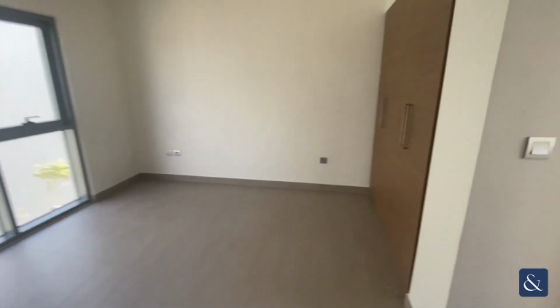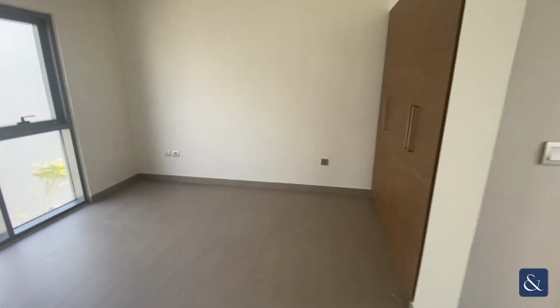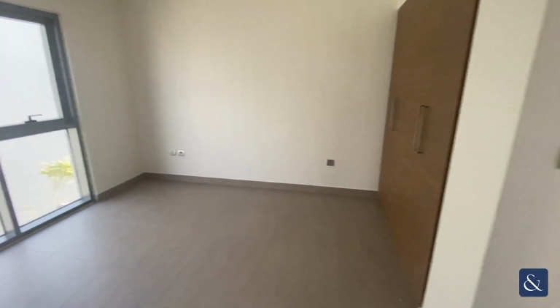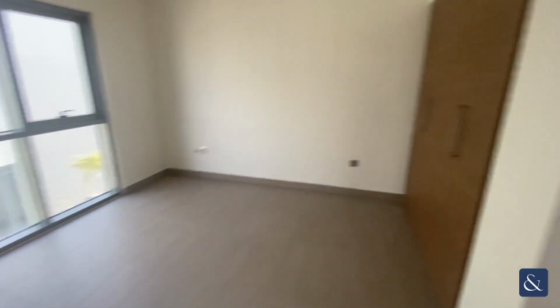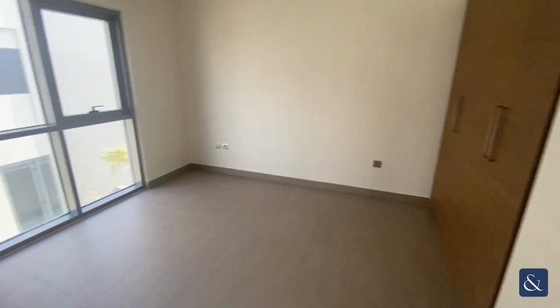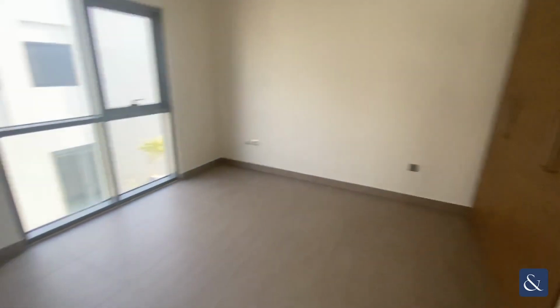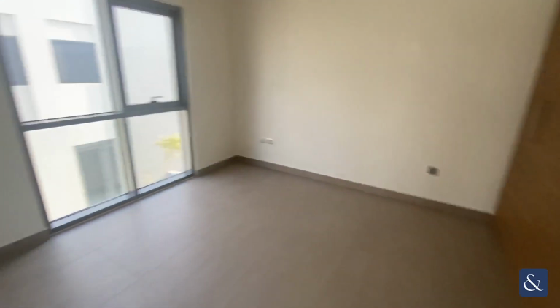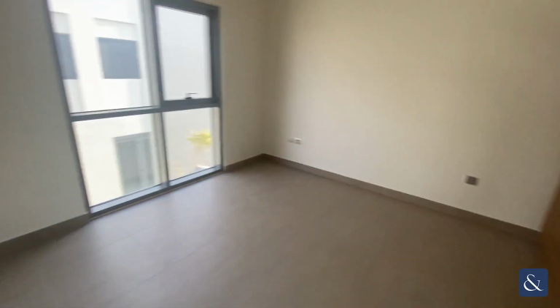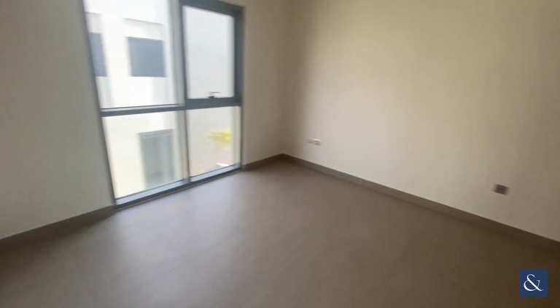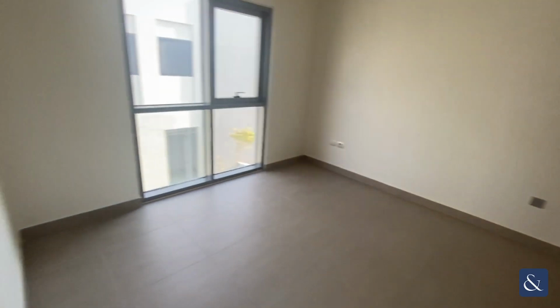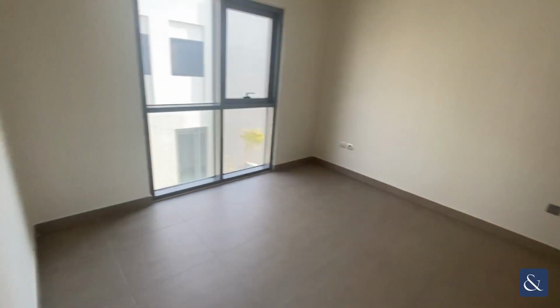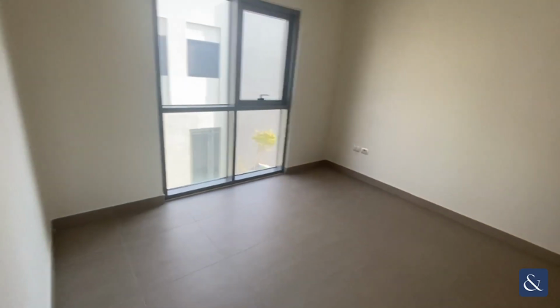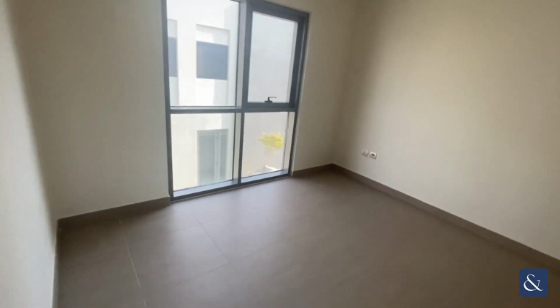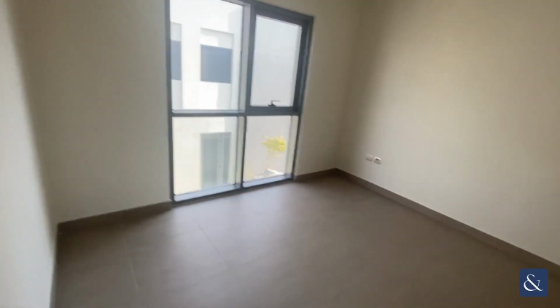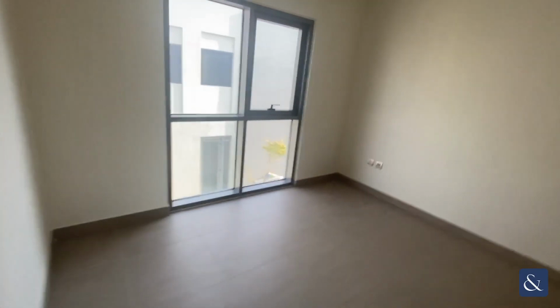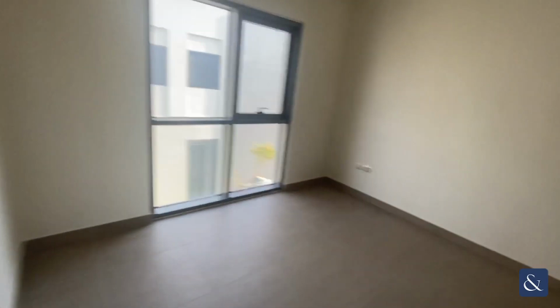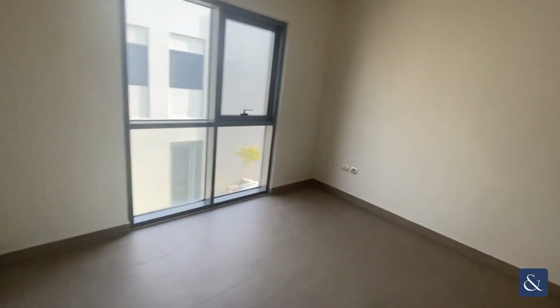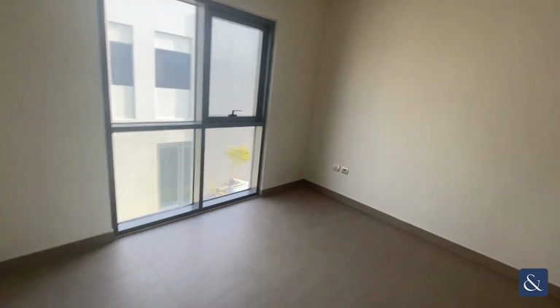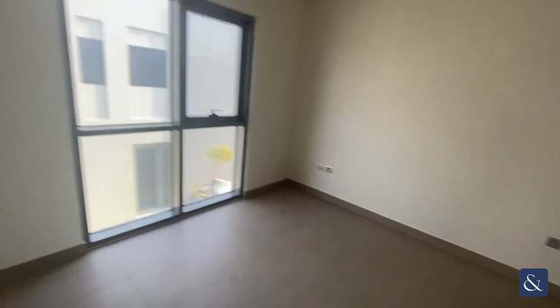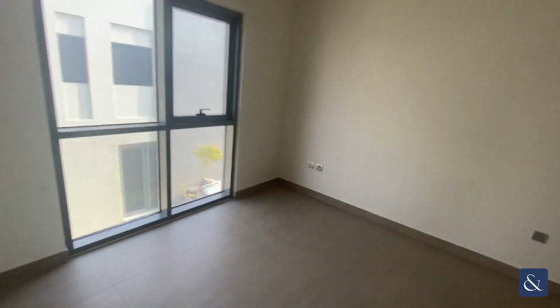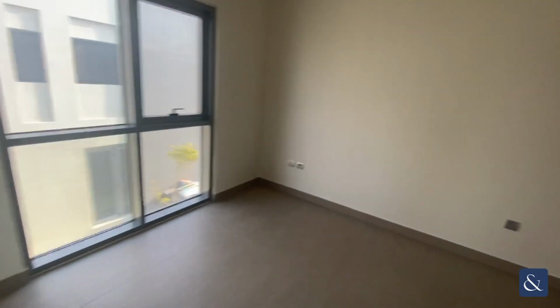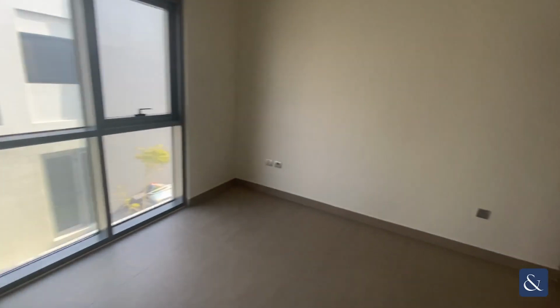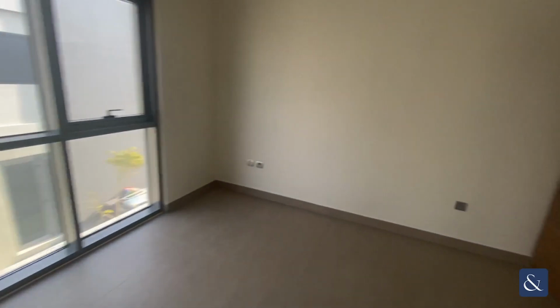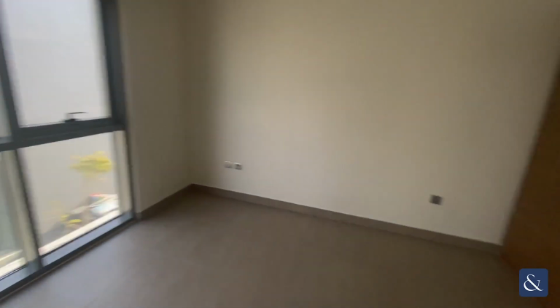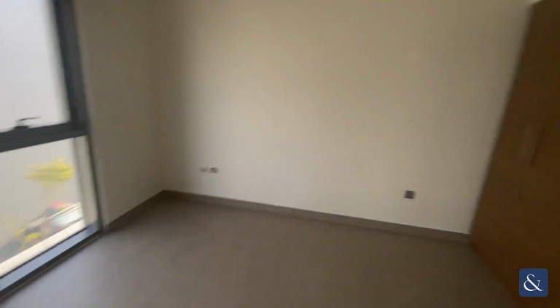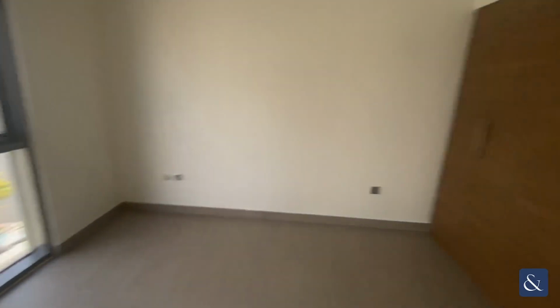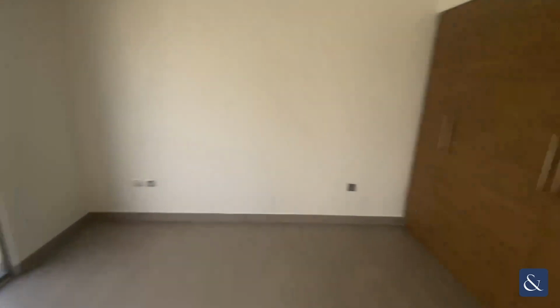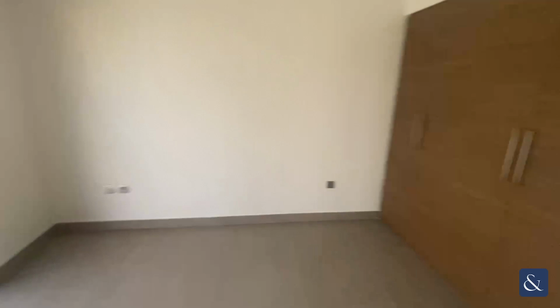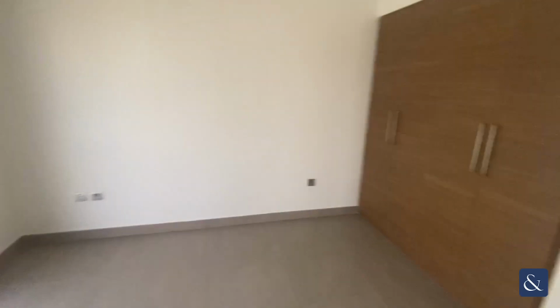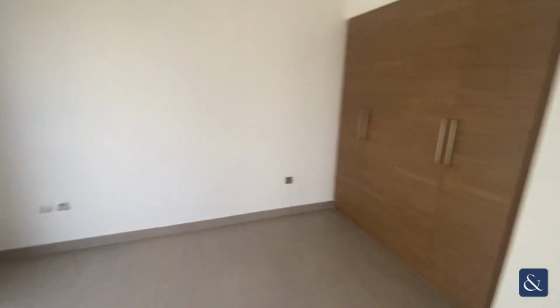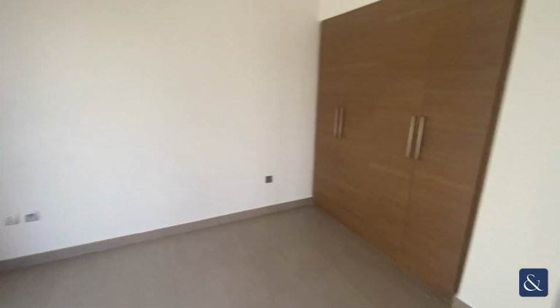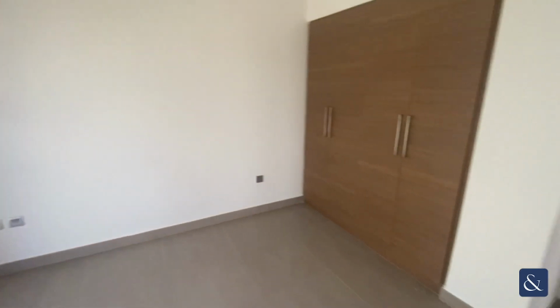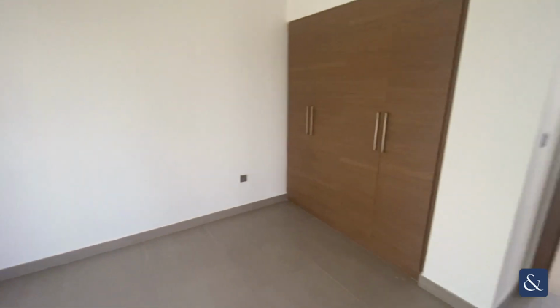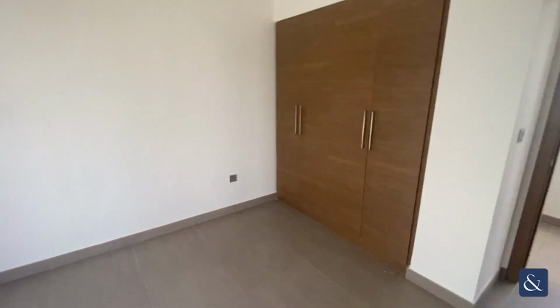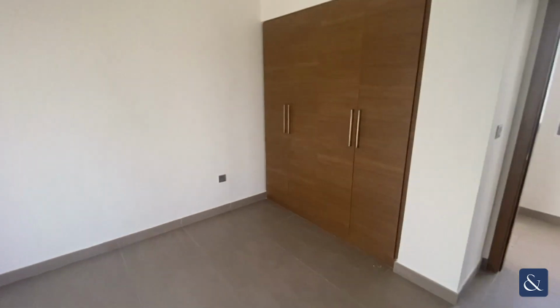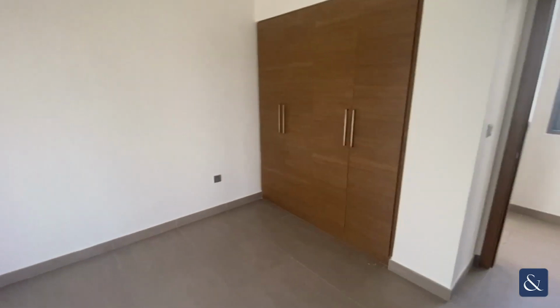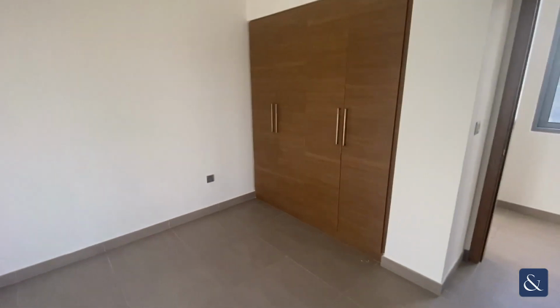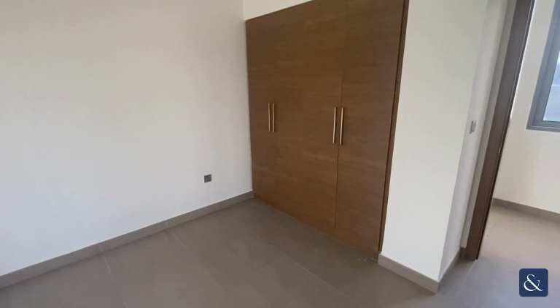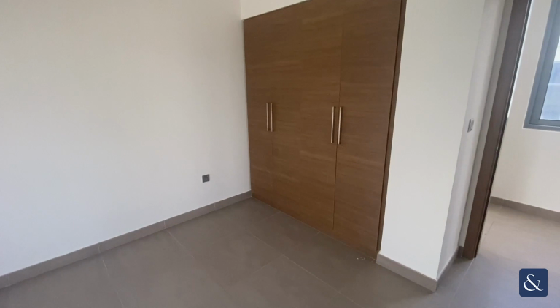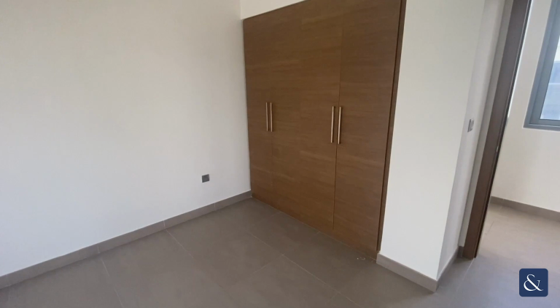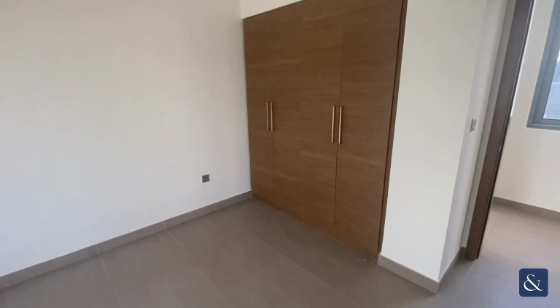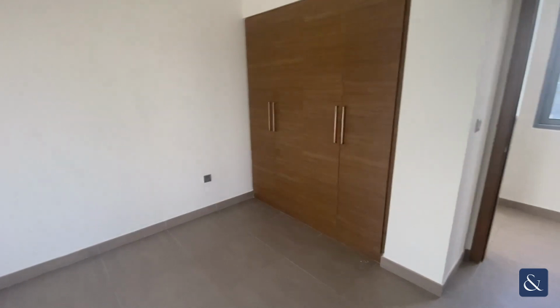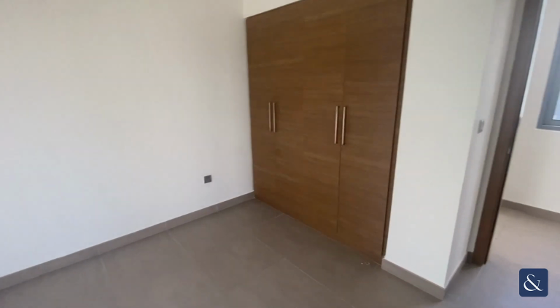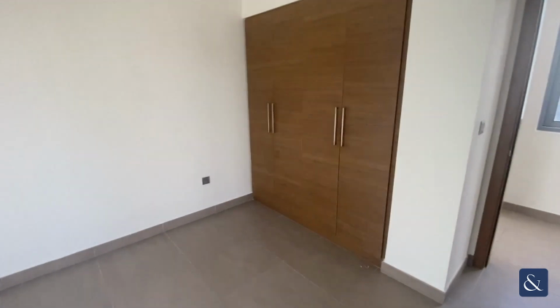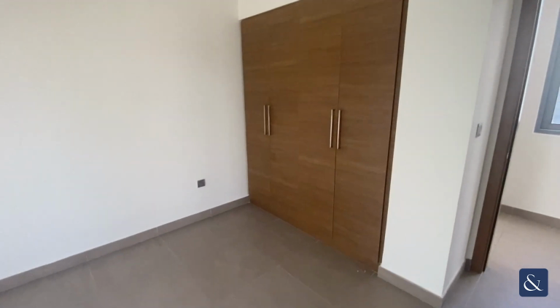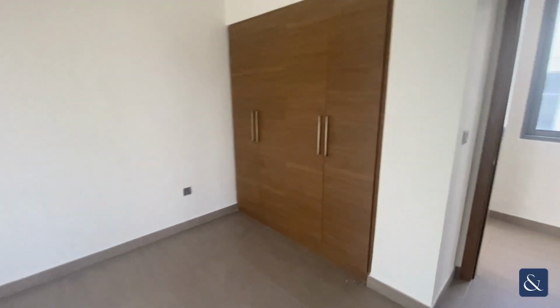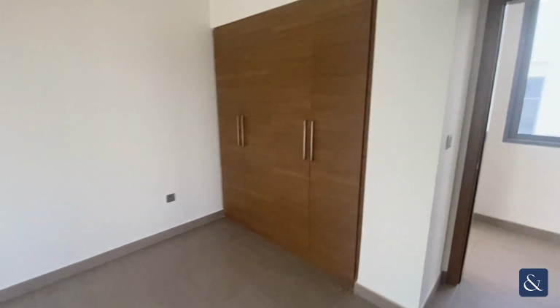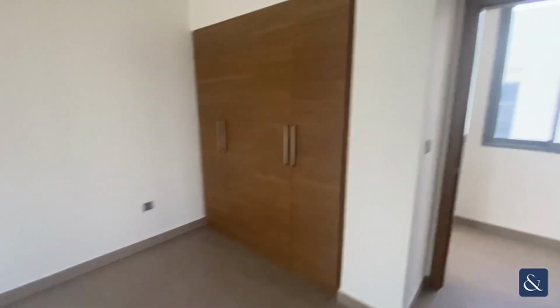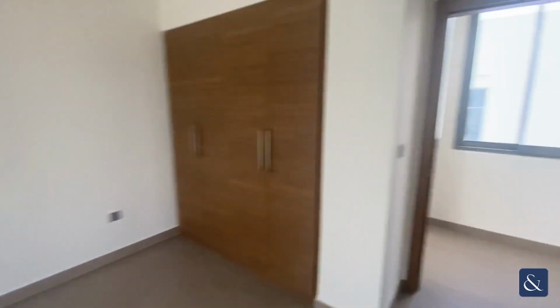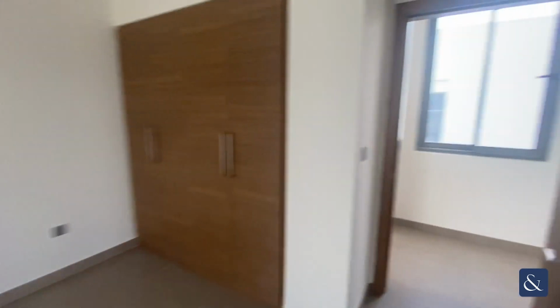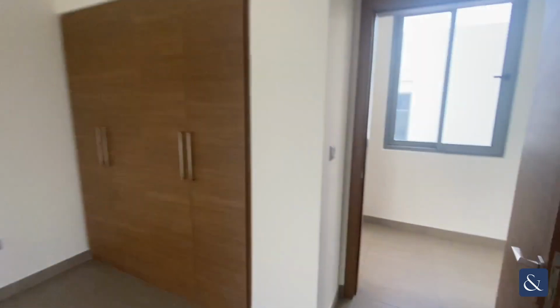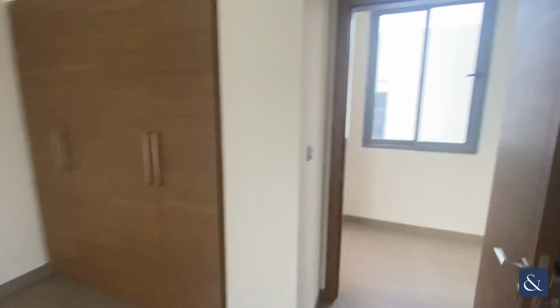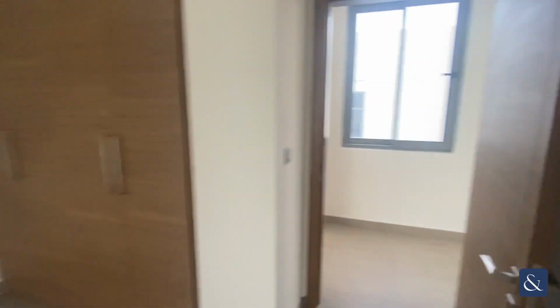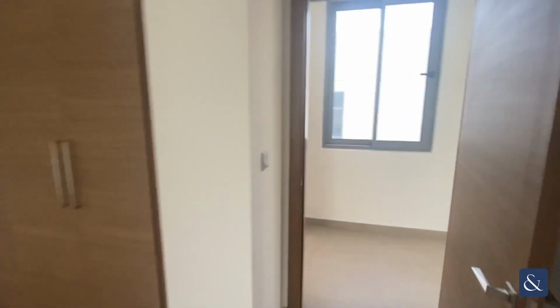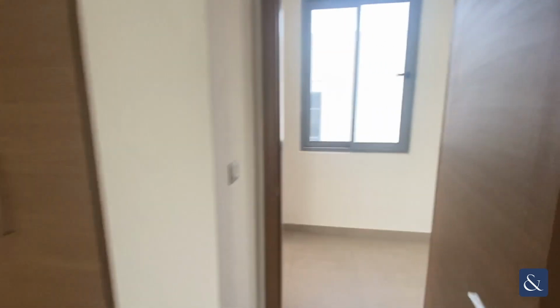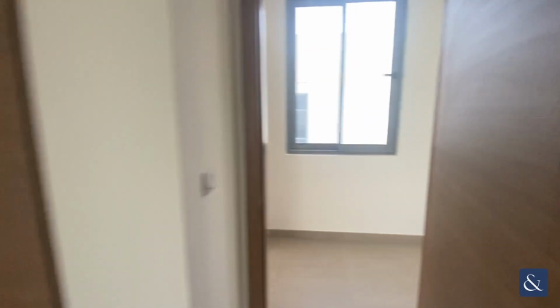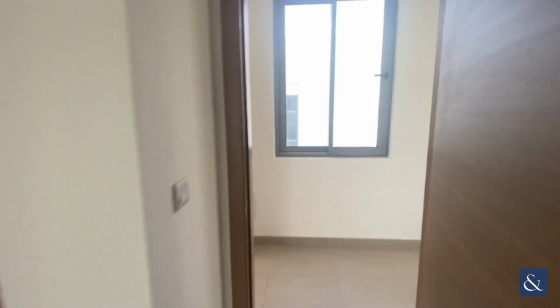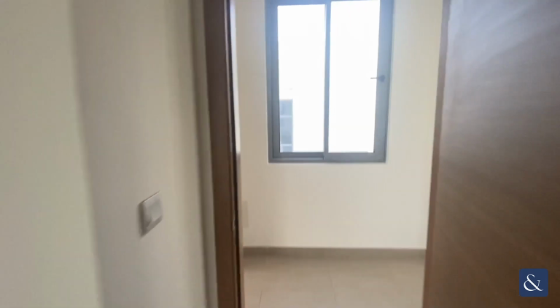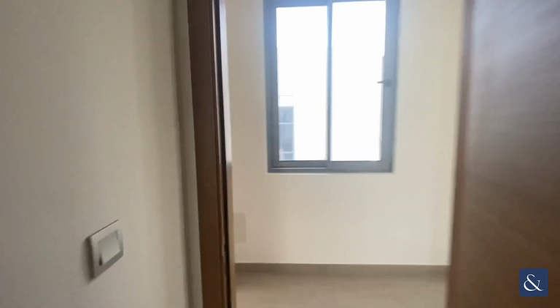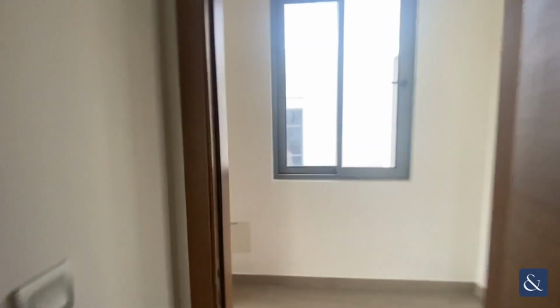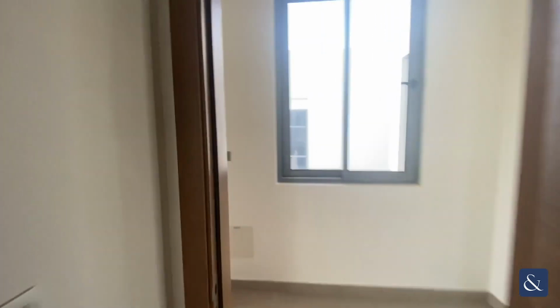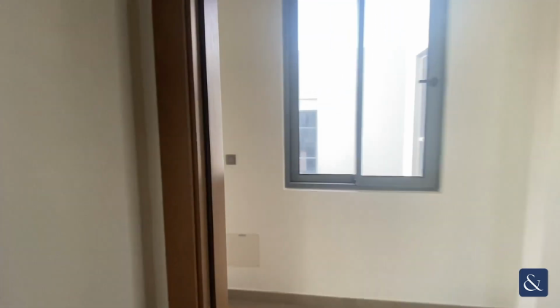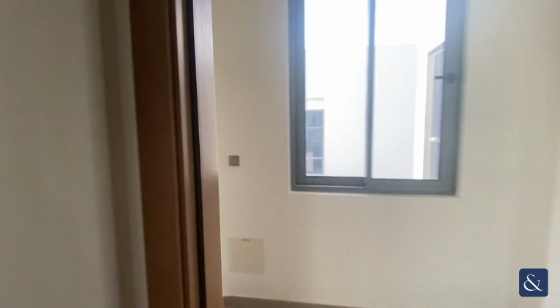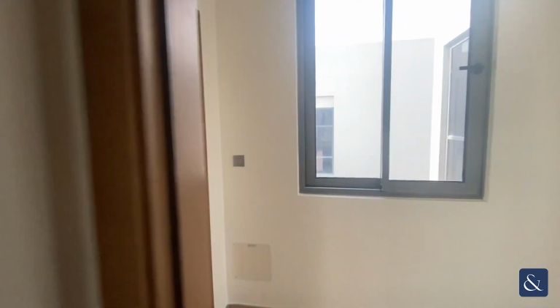Again, a good-sized room with plenty of storage space.